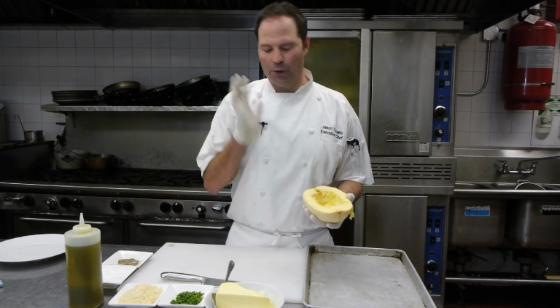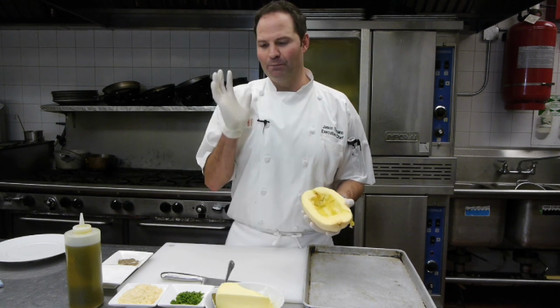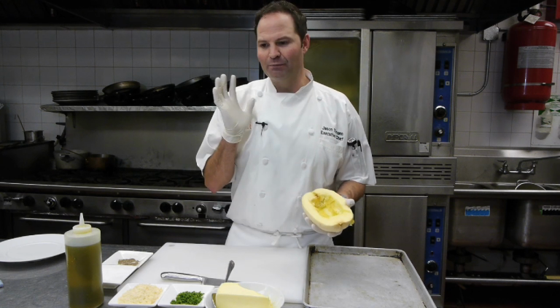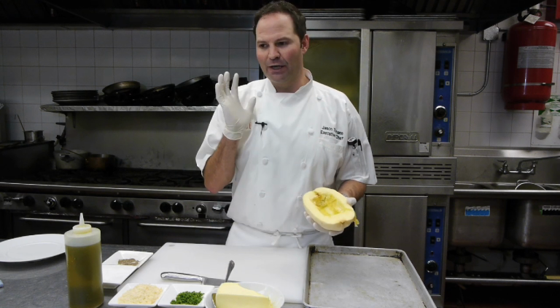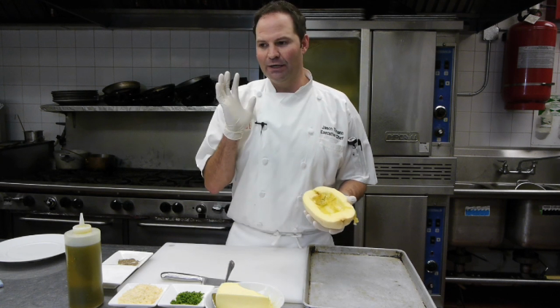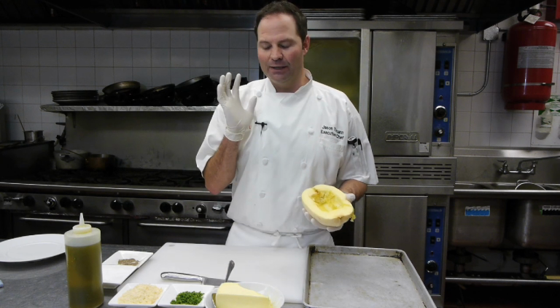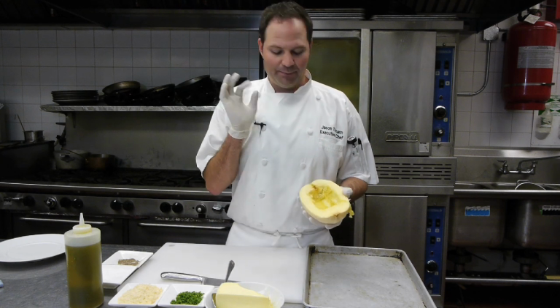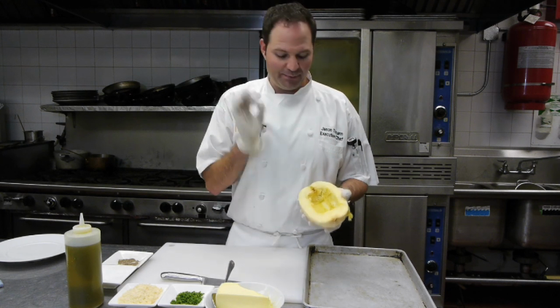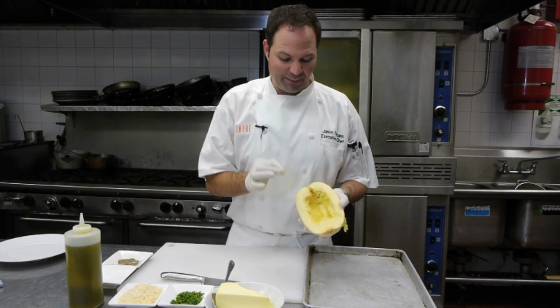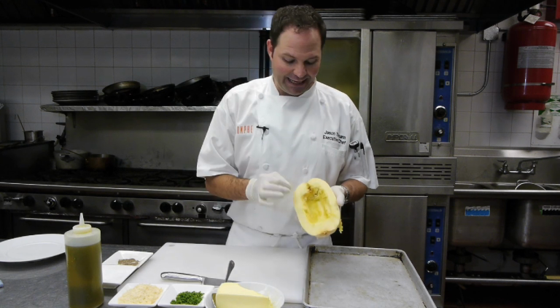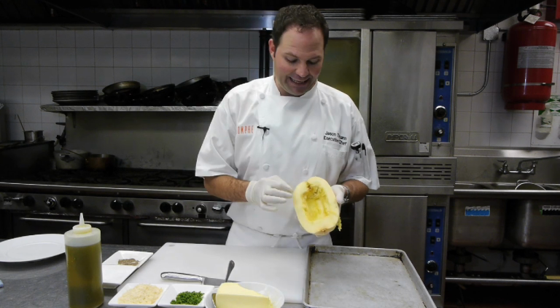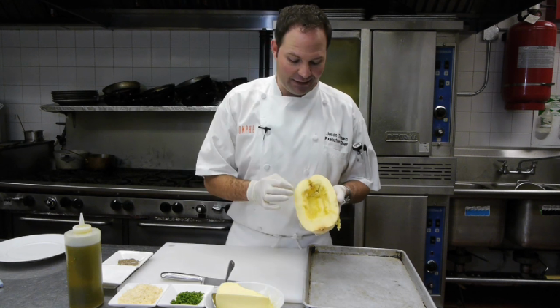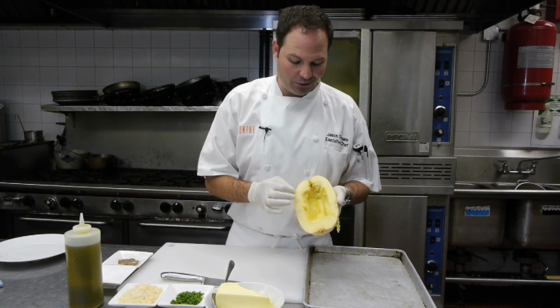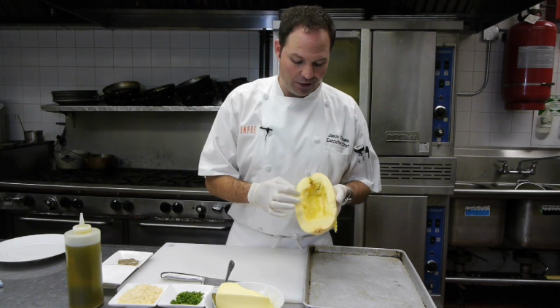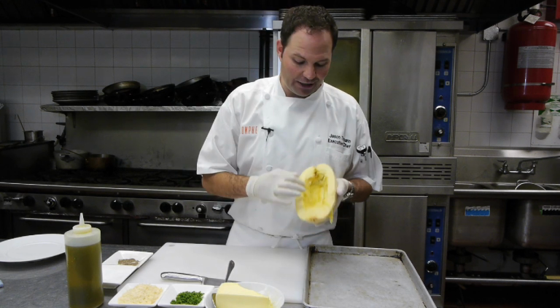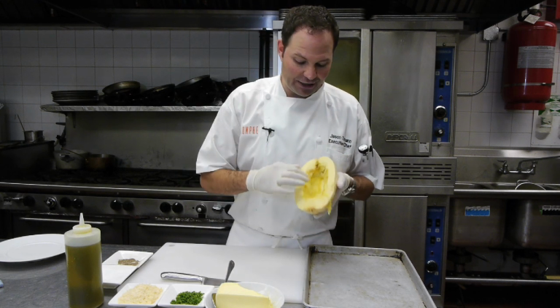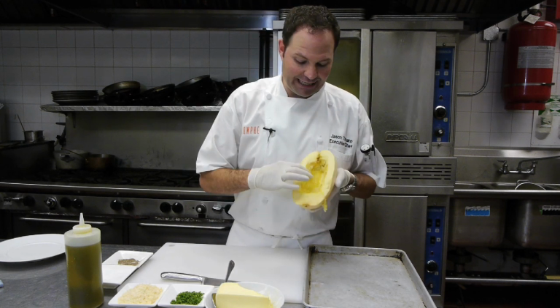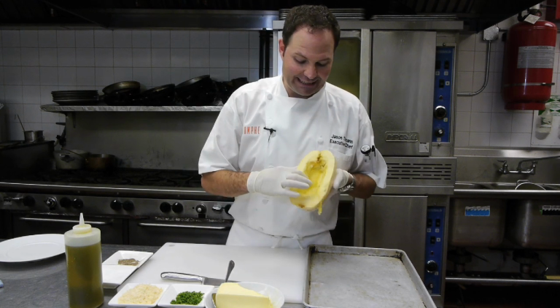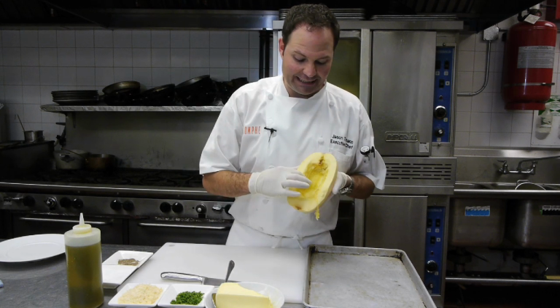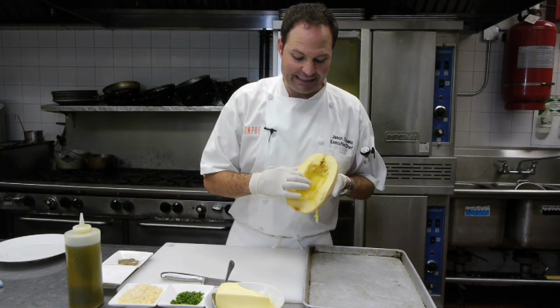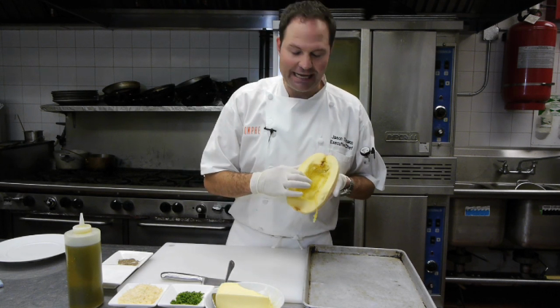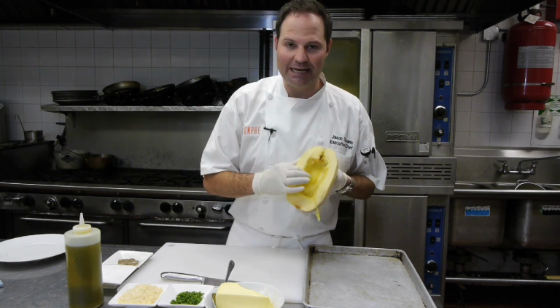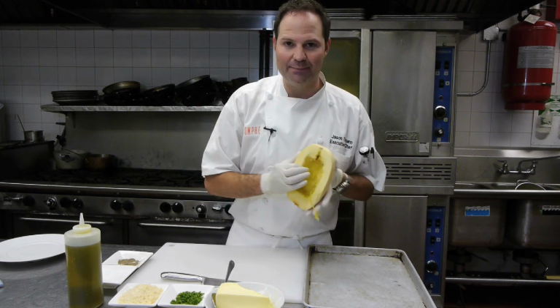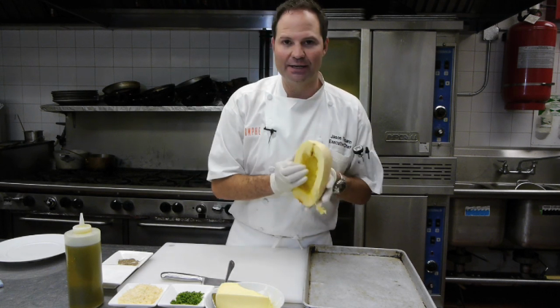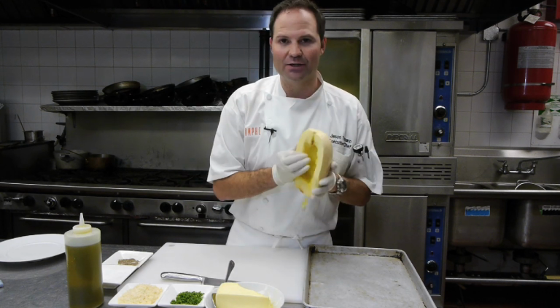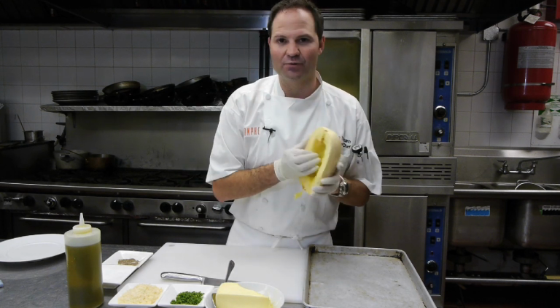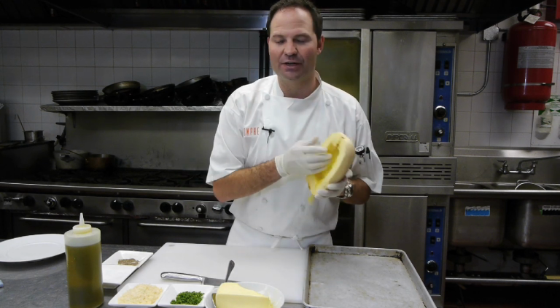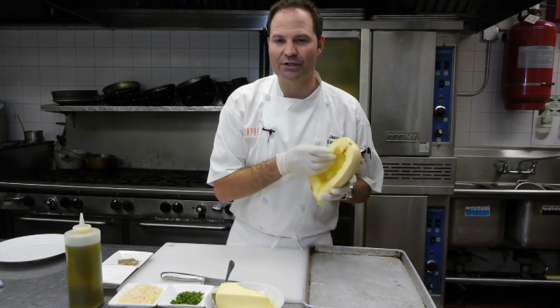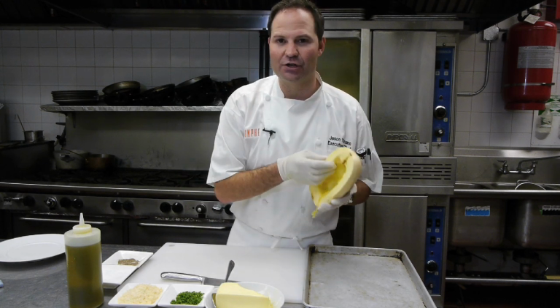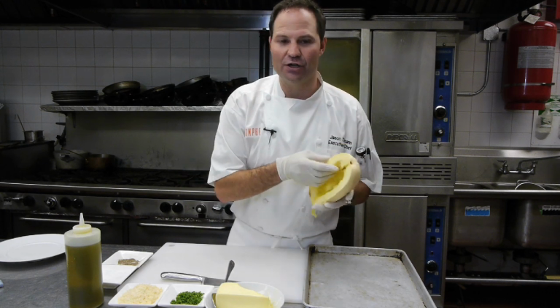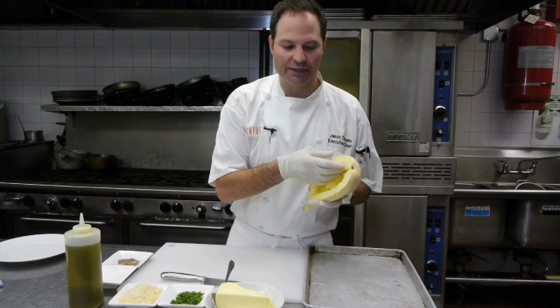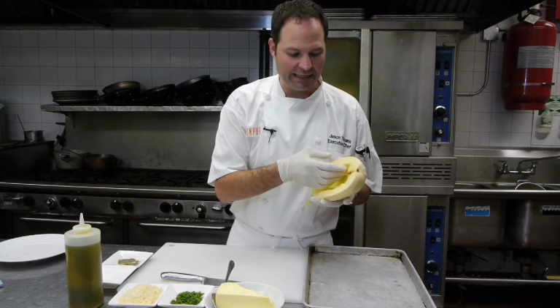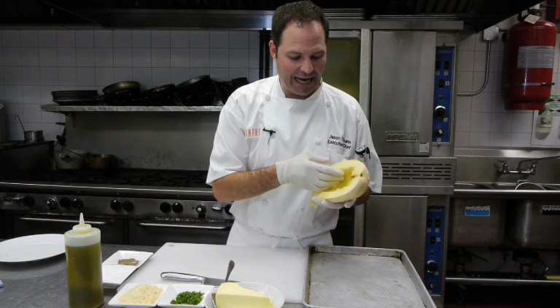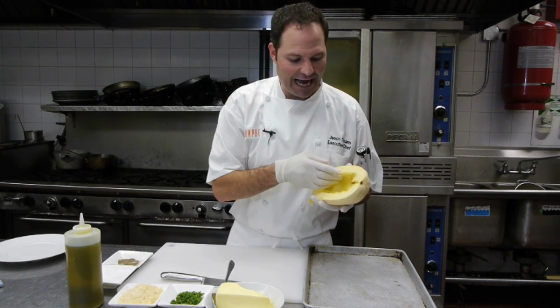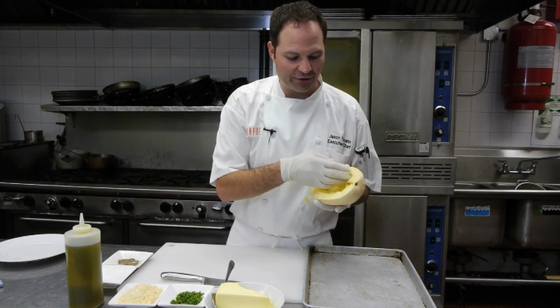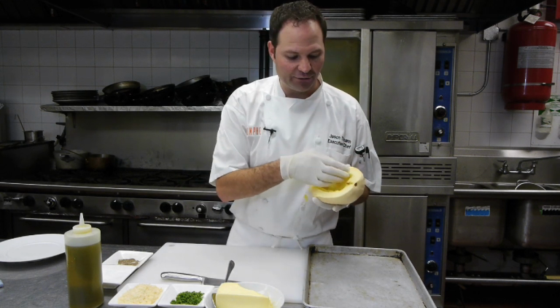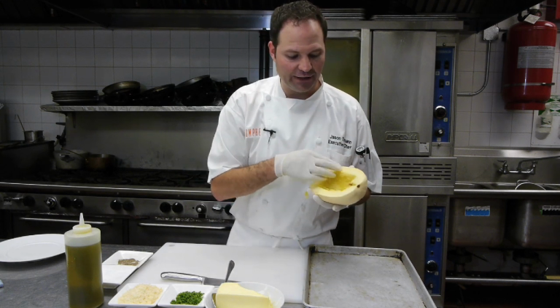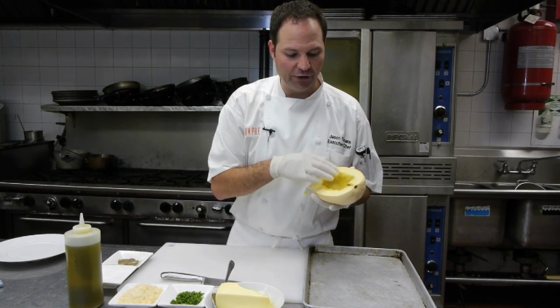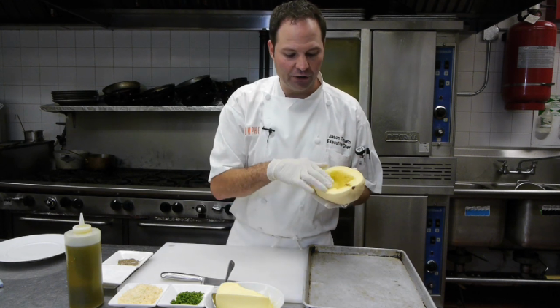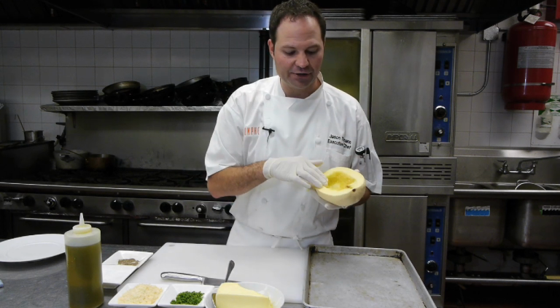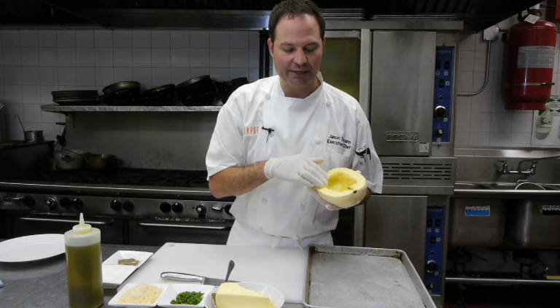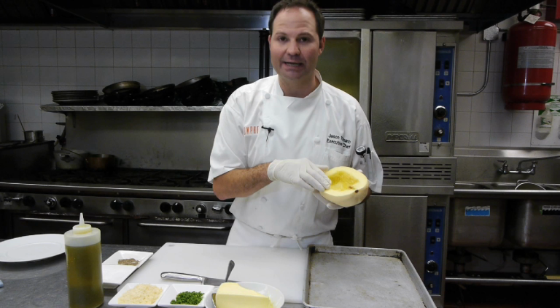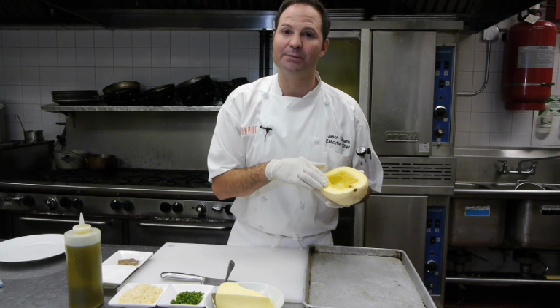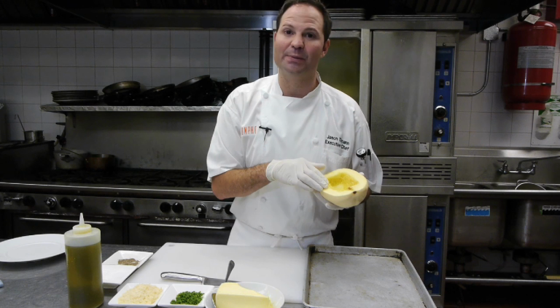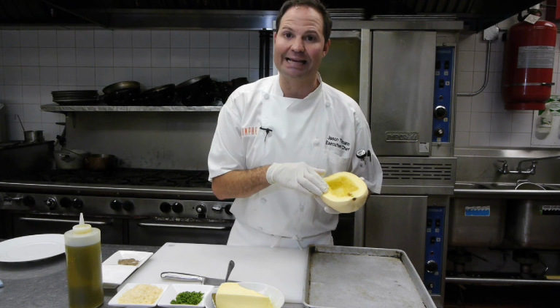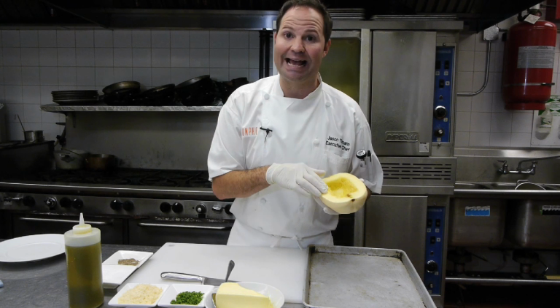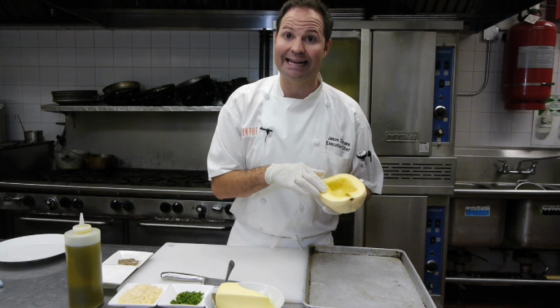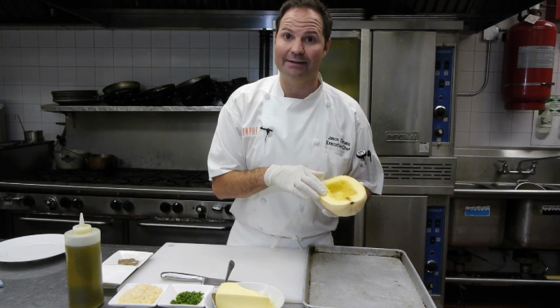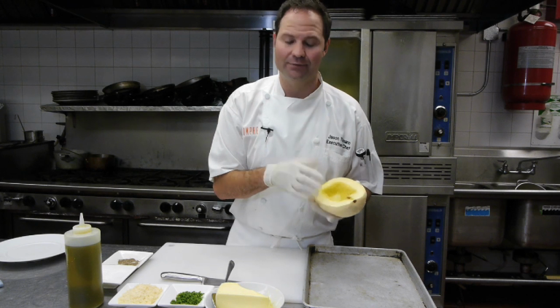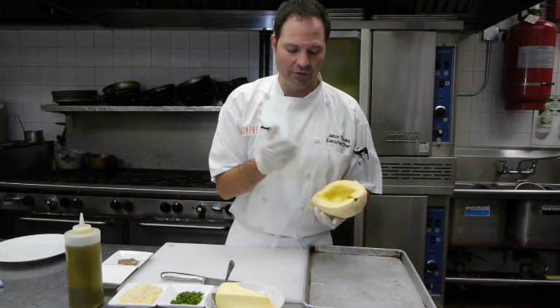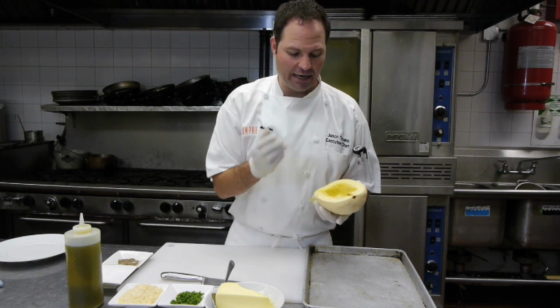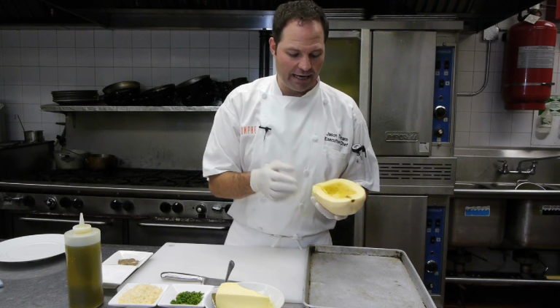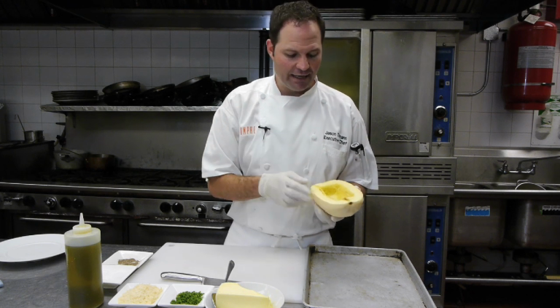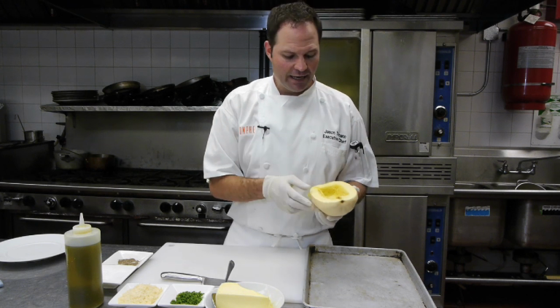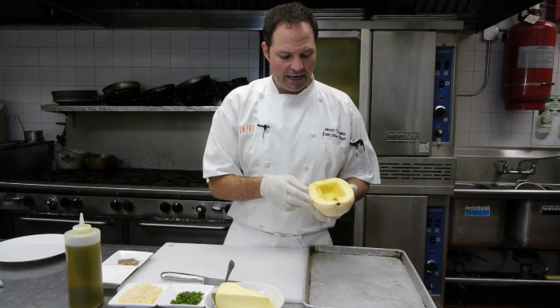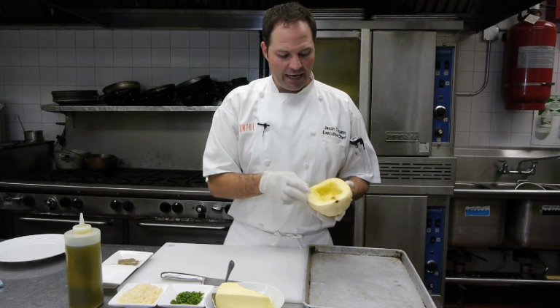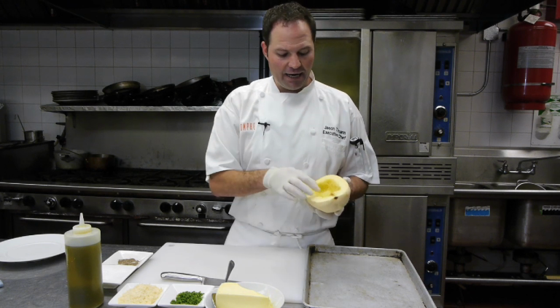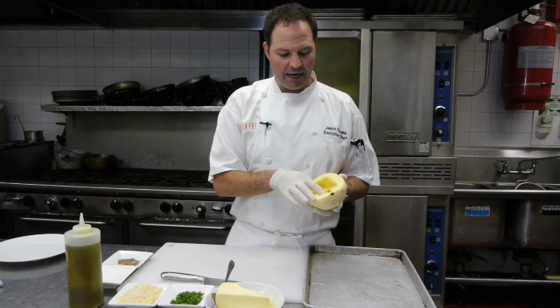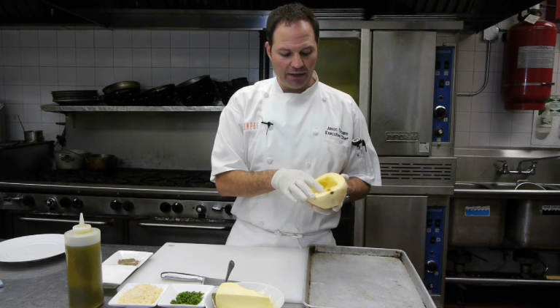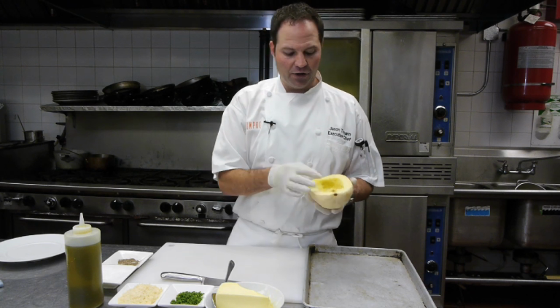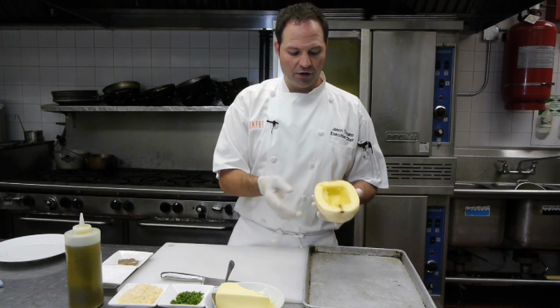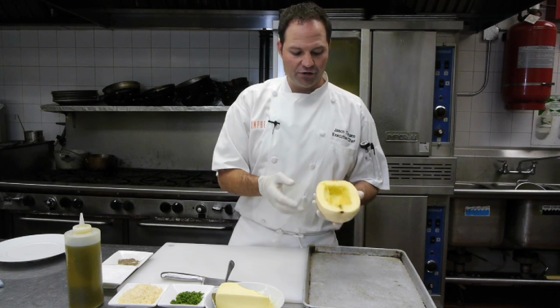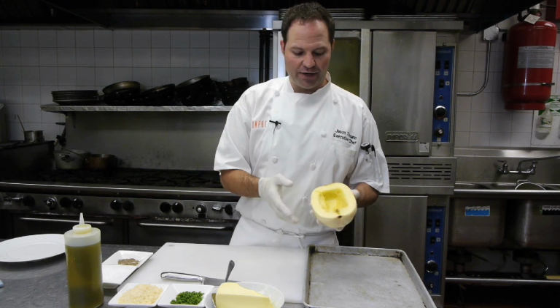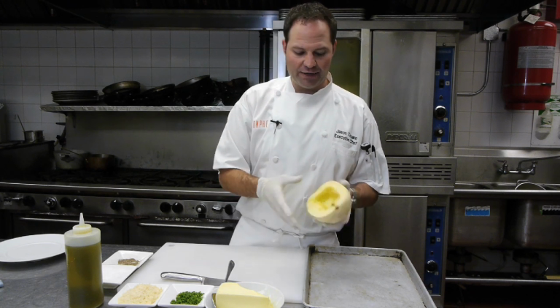Spaghetti squash gets its name because when it's cooked it actually looks like spaghetti — long strands.